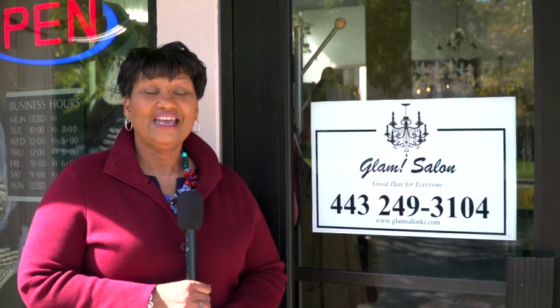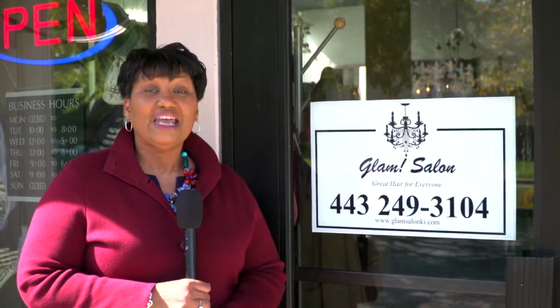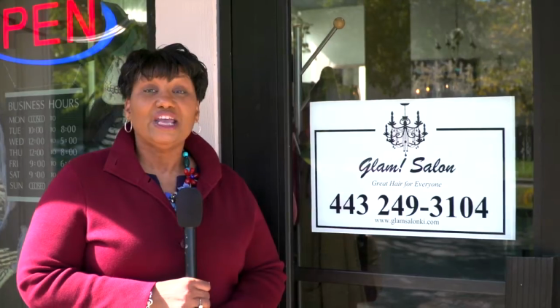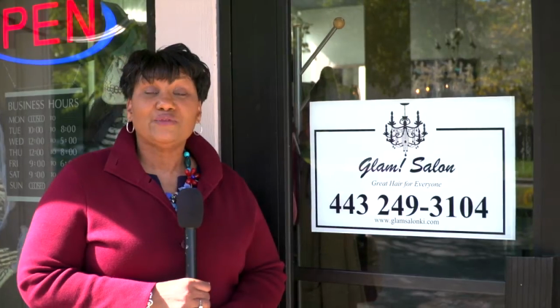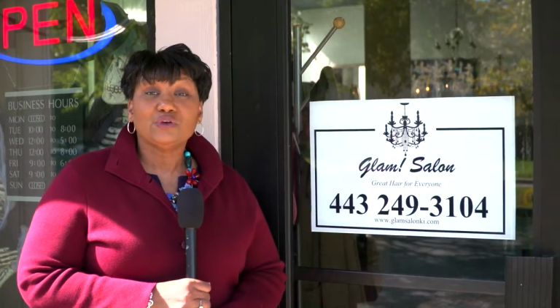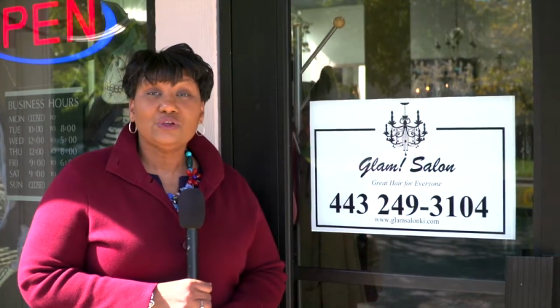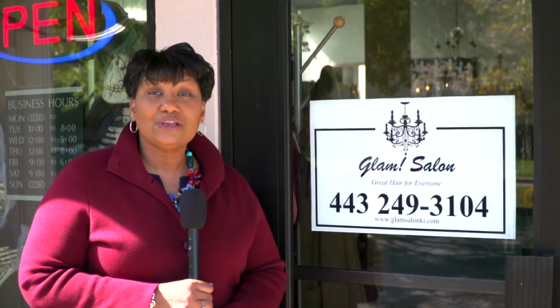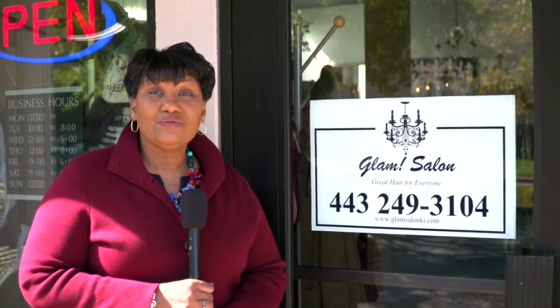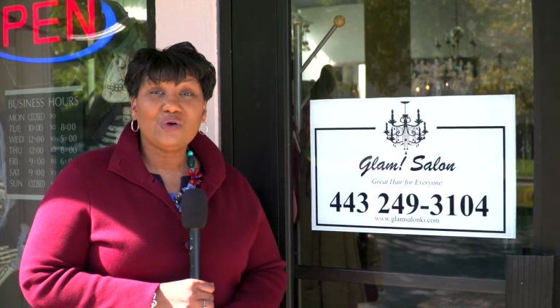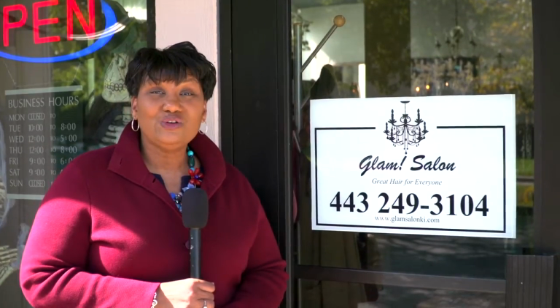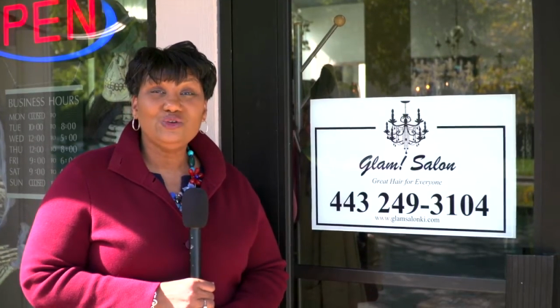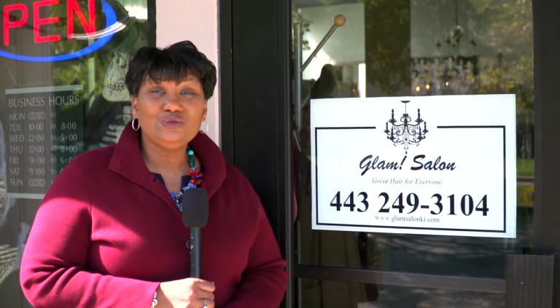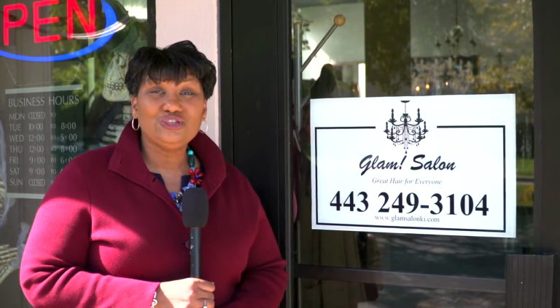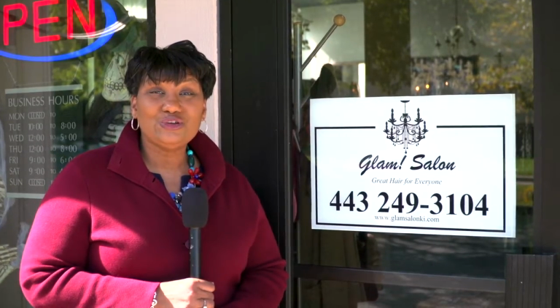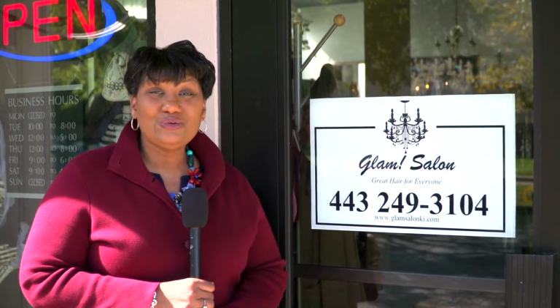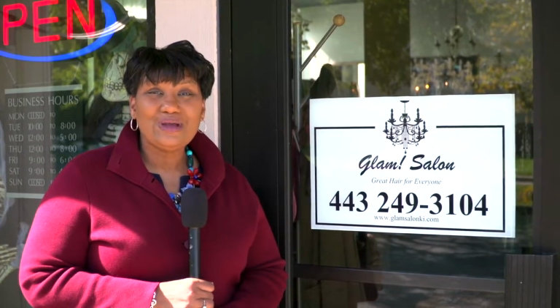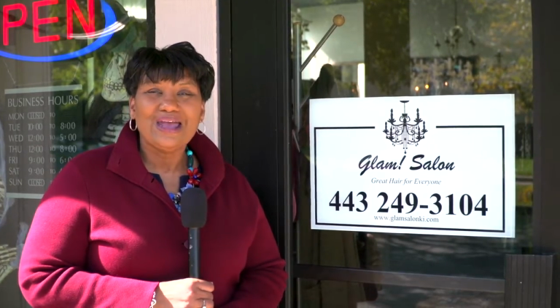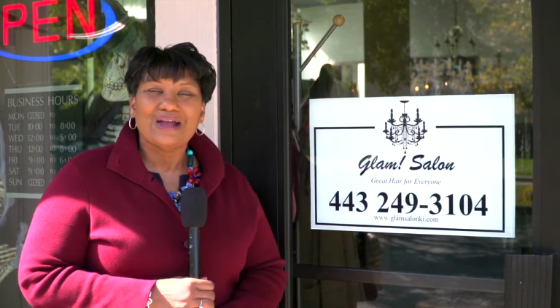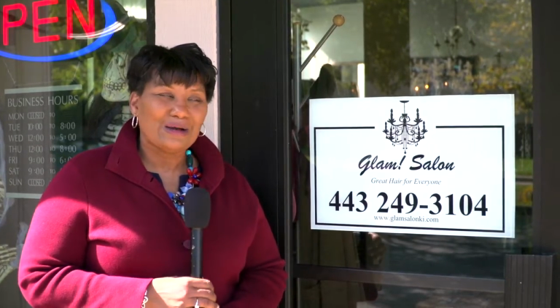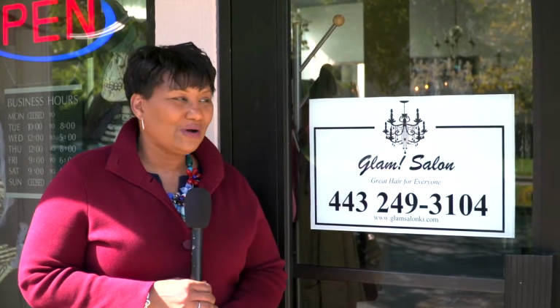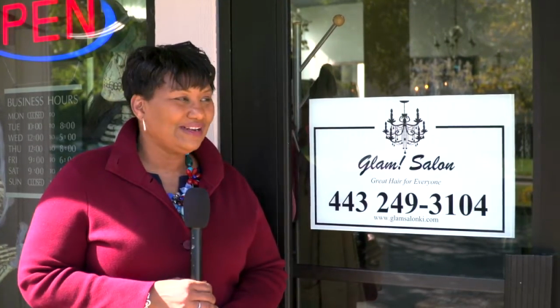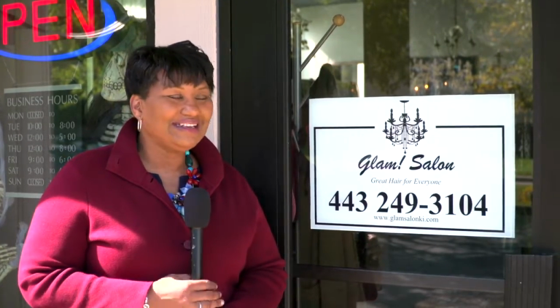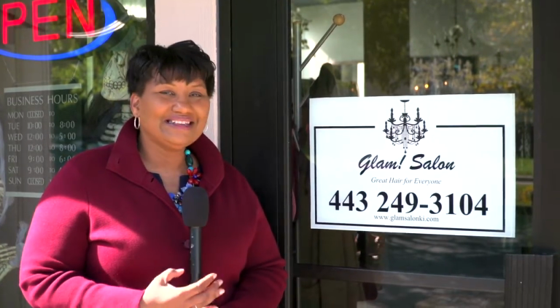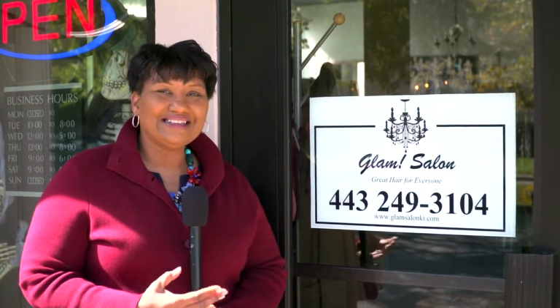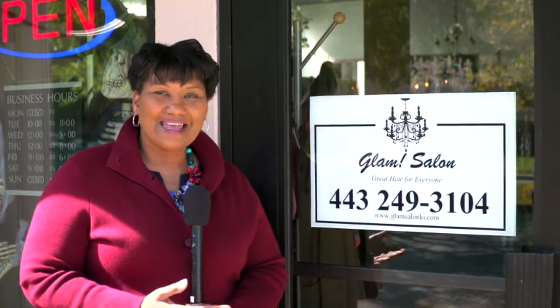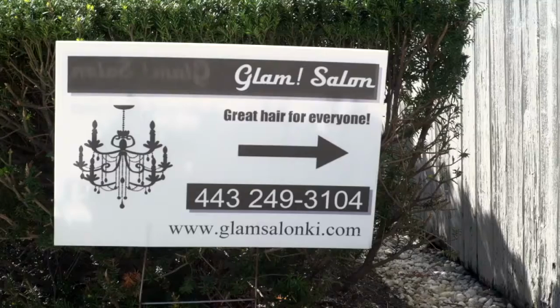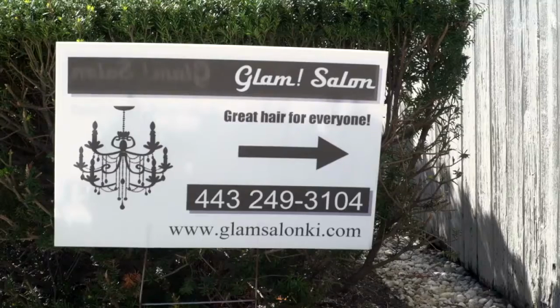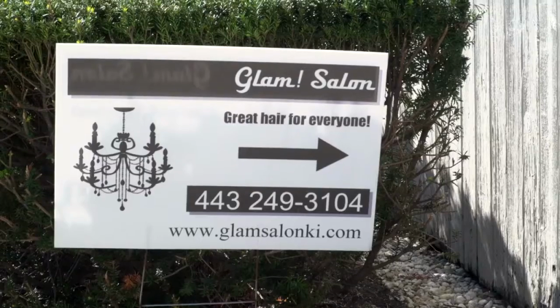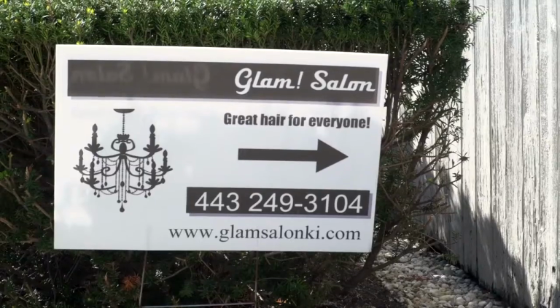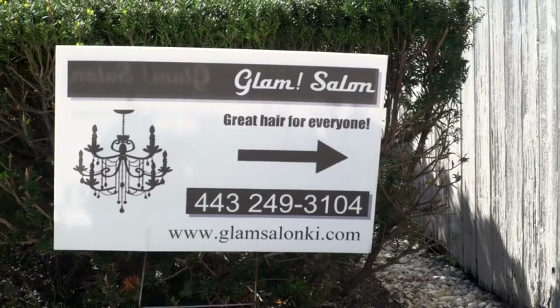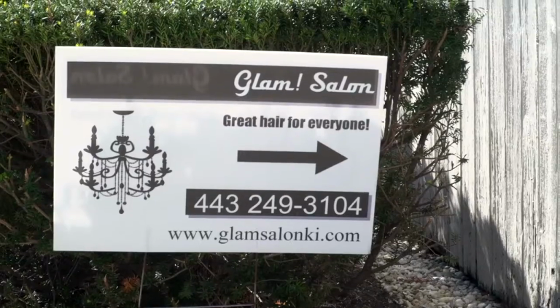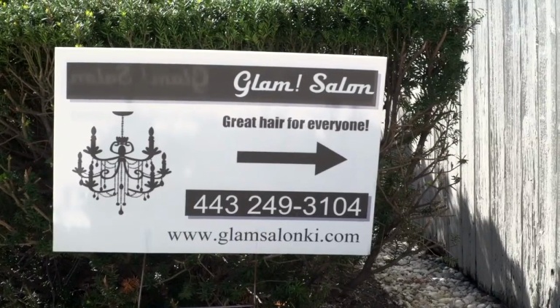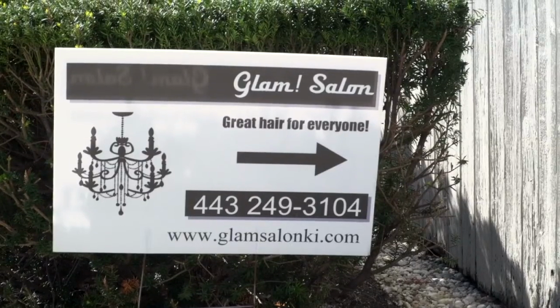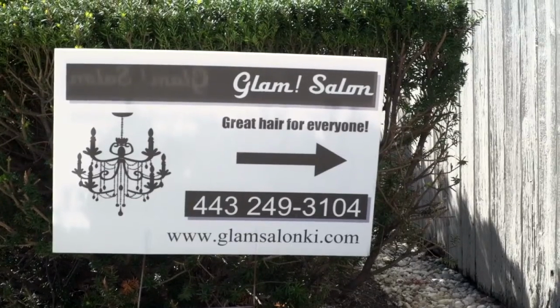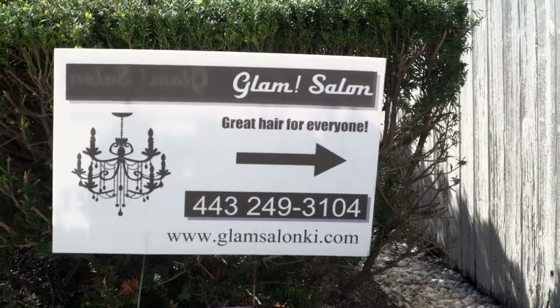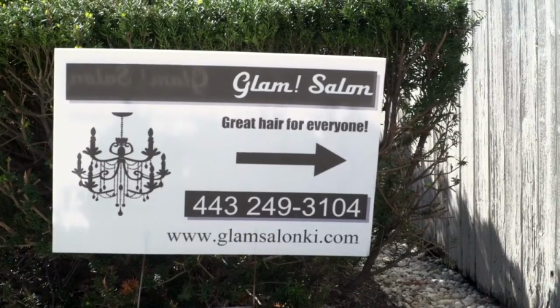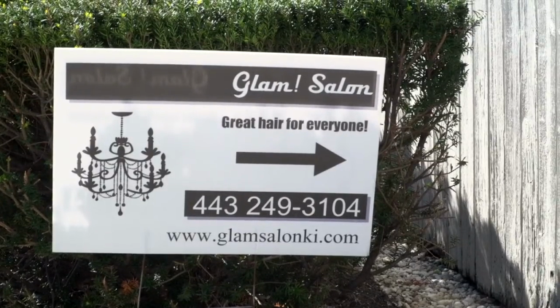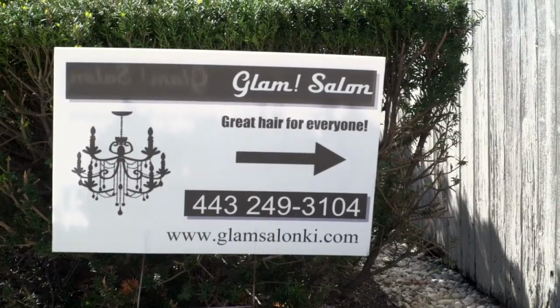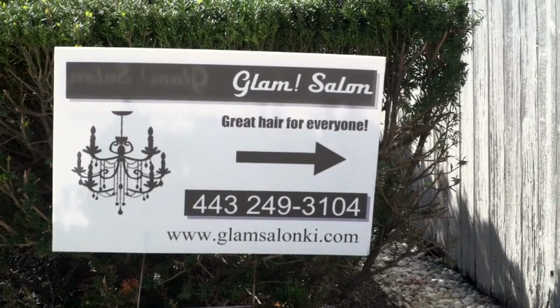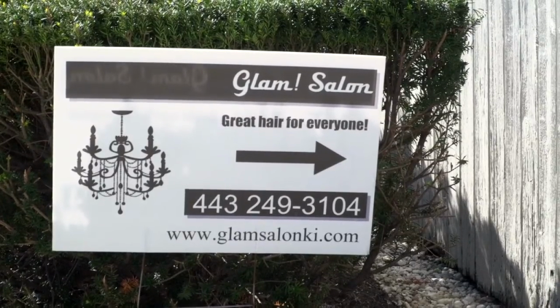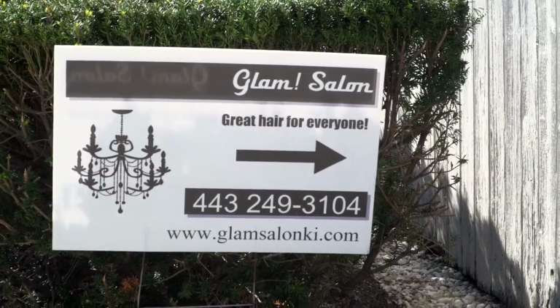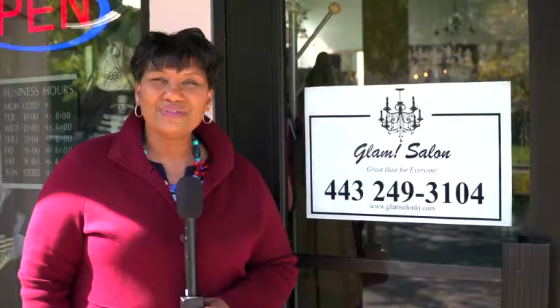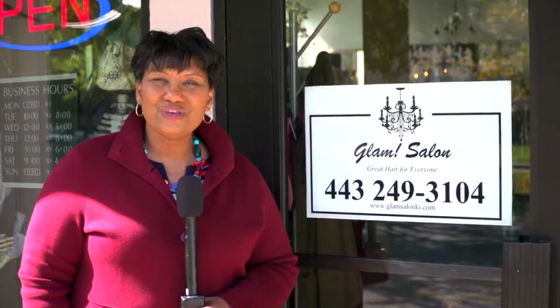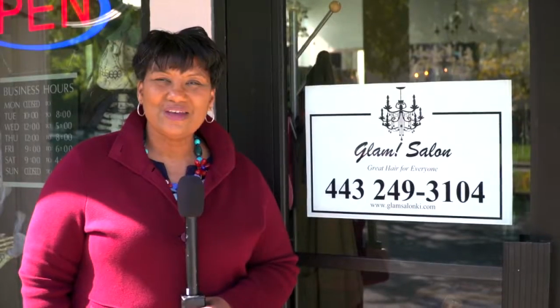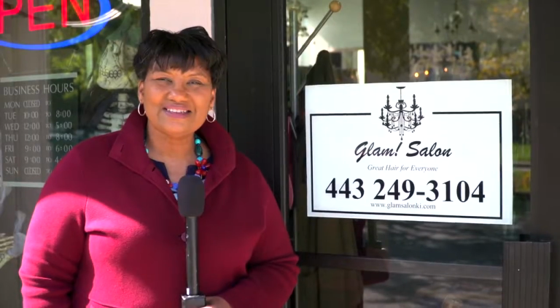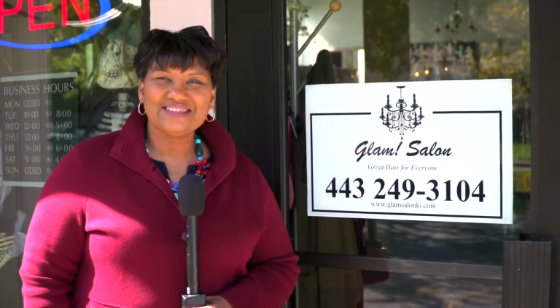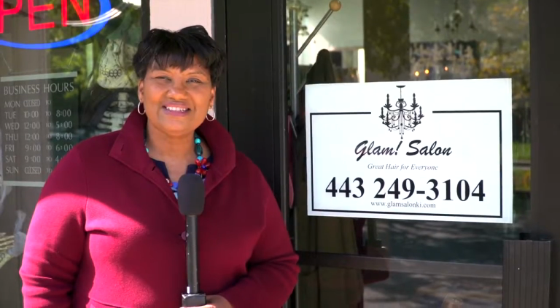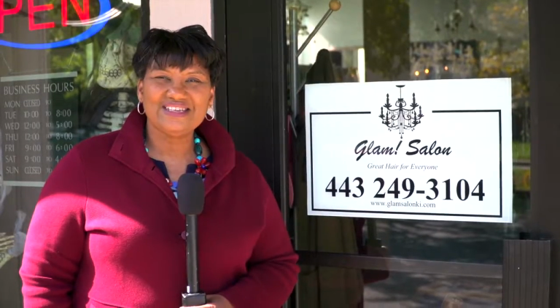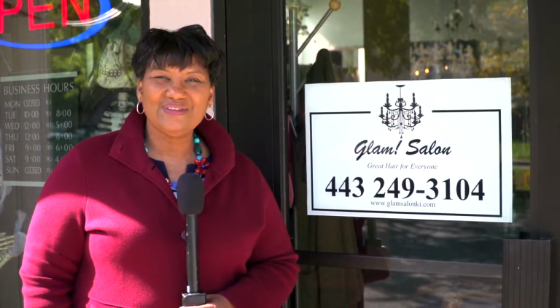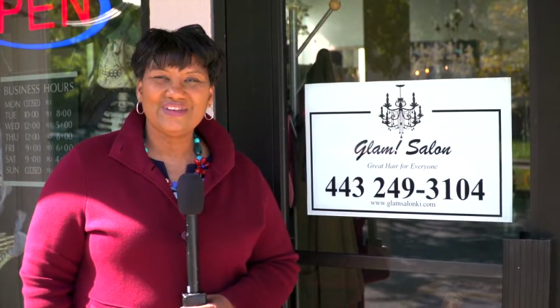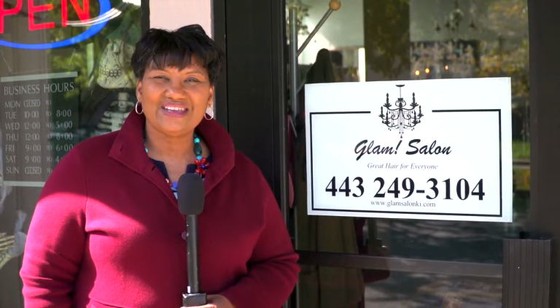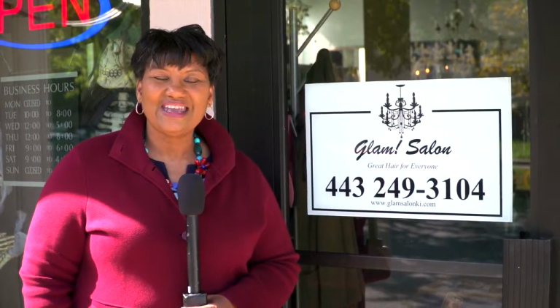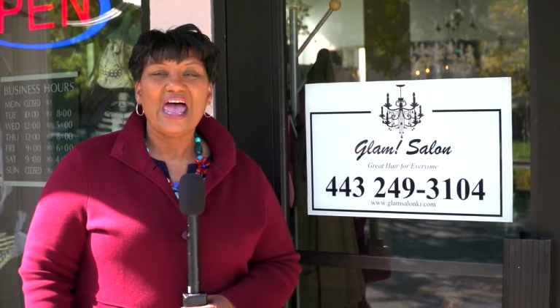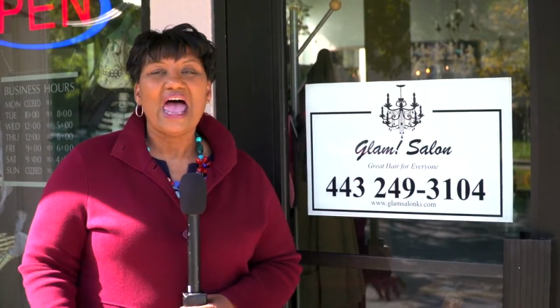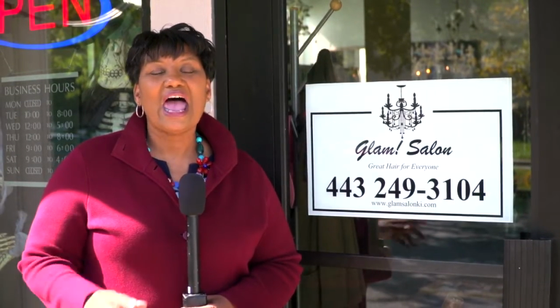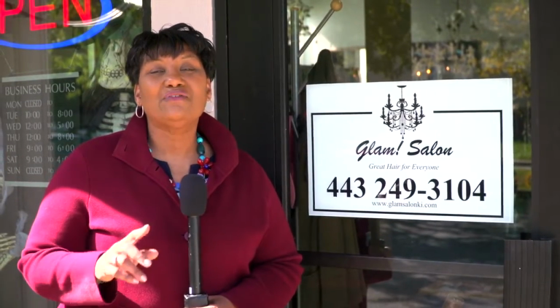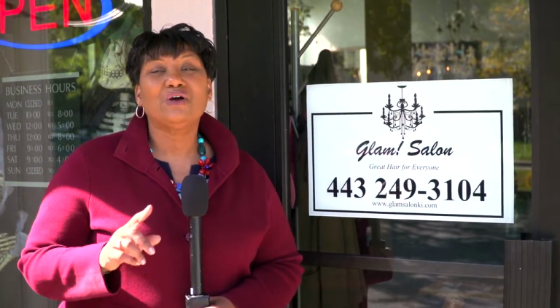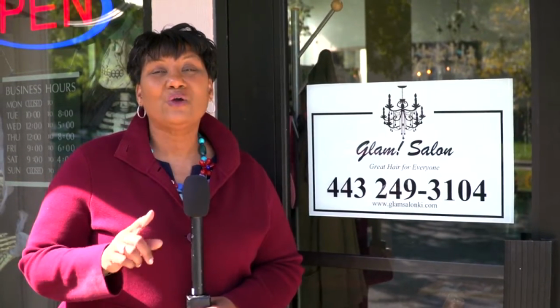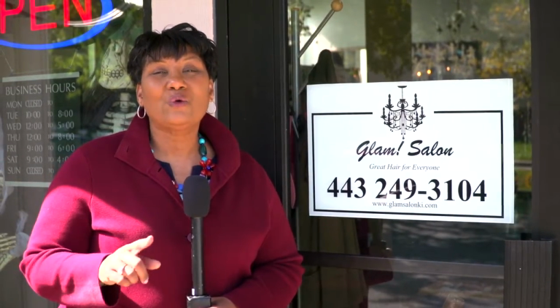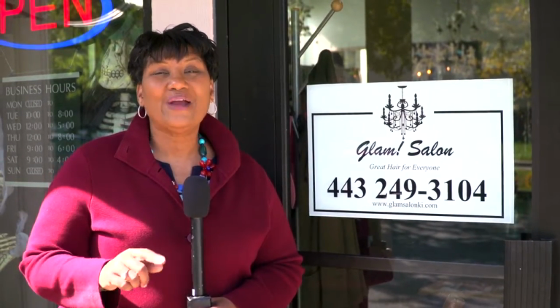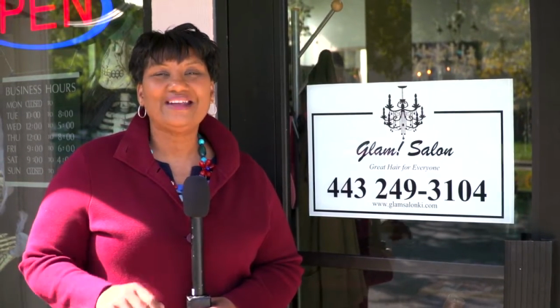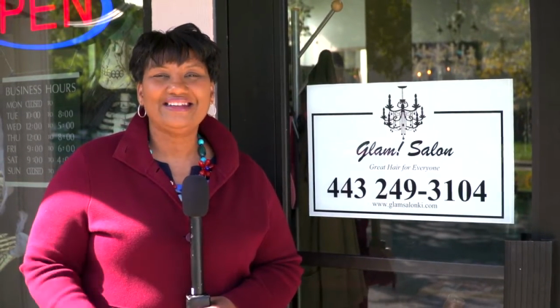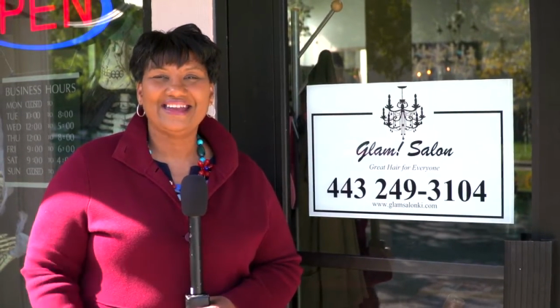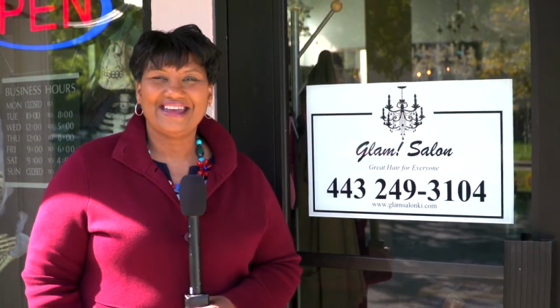If you're looking for a new do, come on in to Glam Salon. This is Renee with QAC TV. Have a great day.